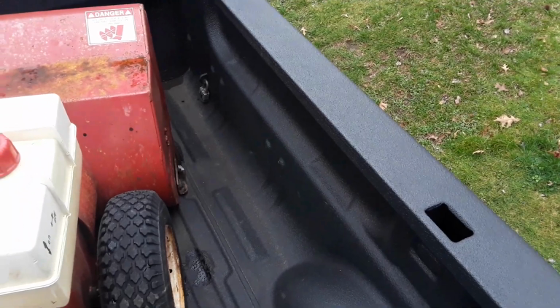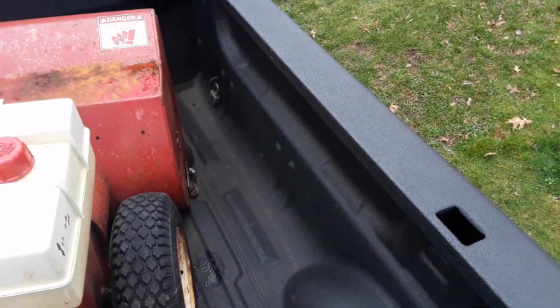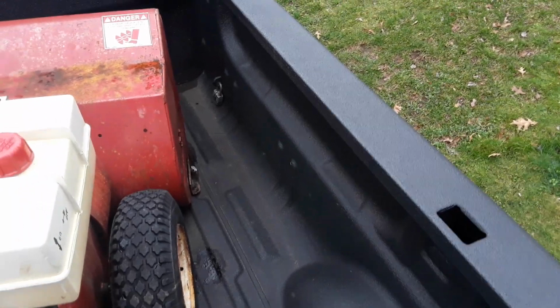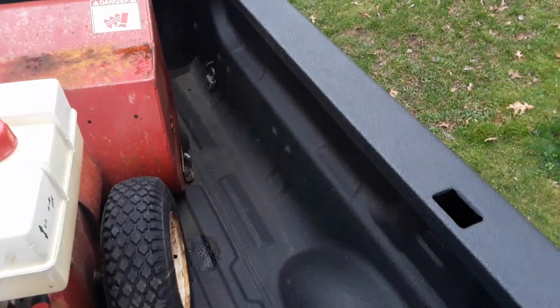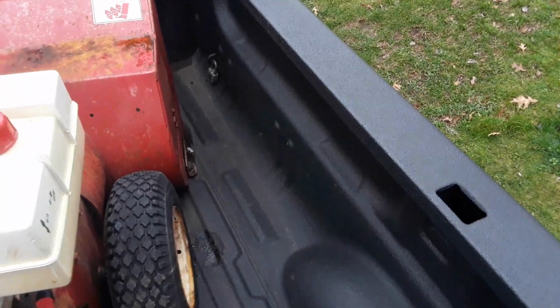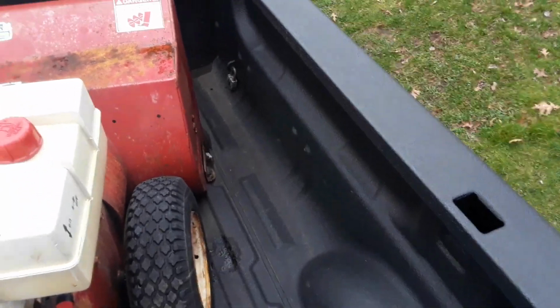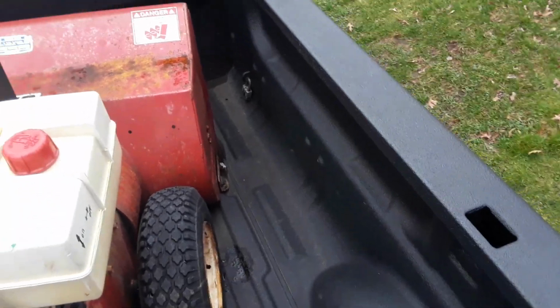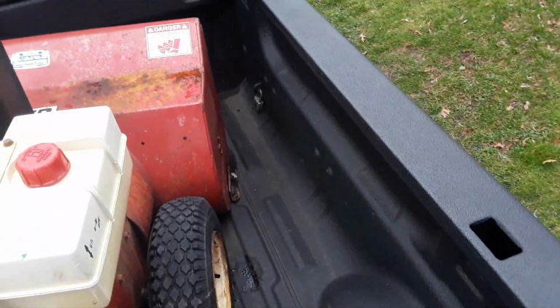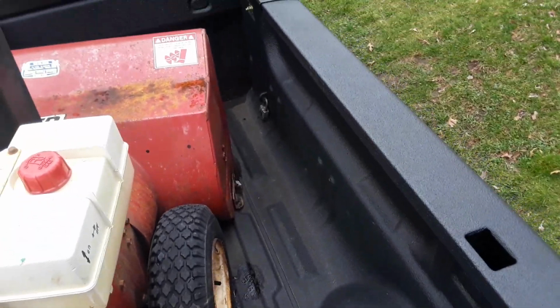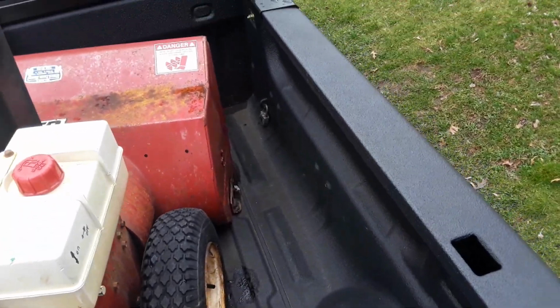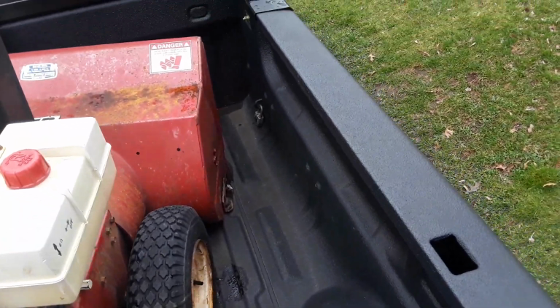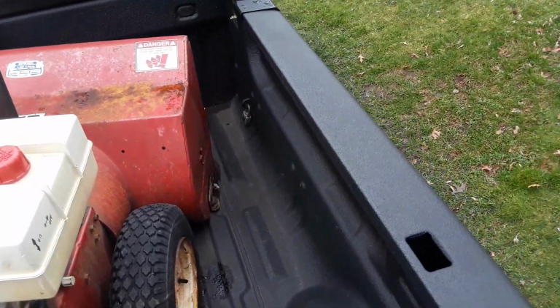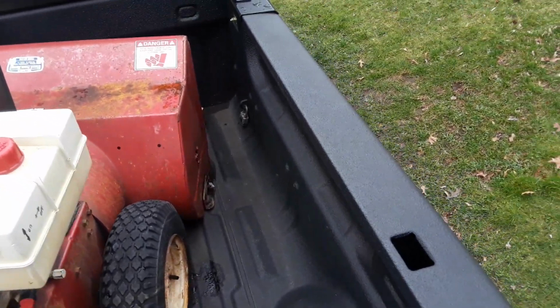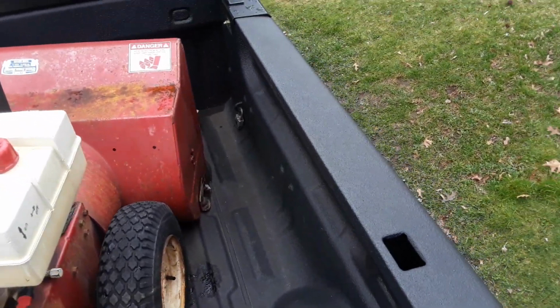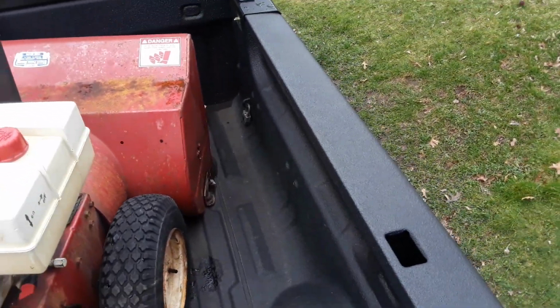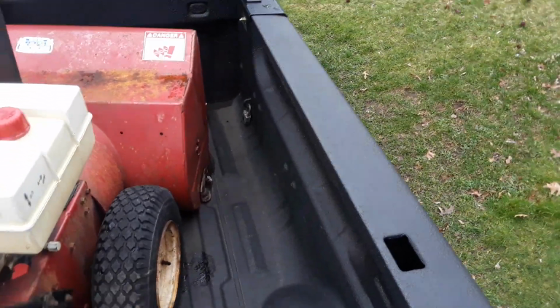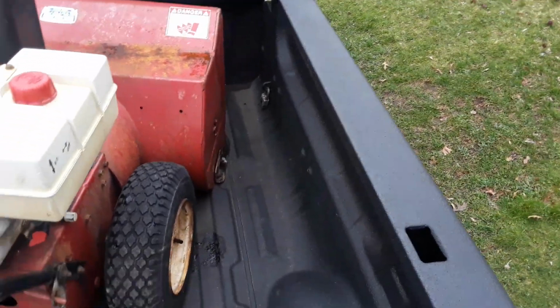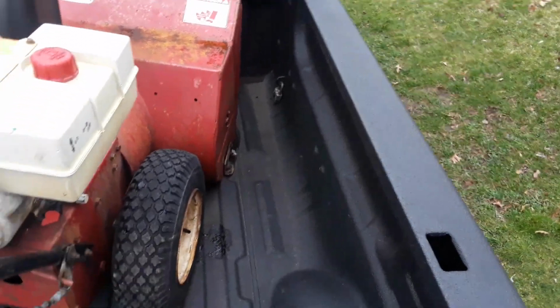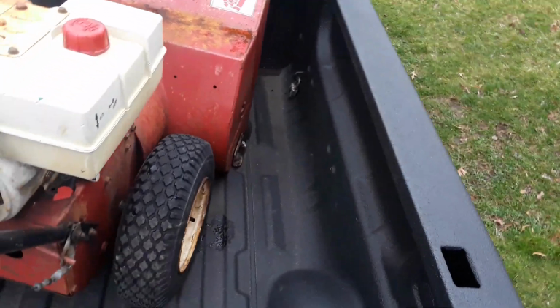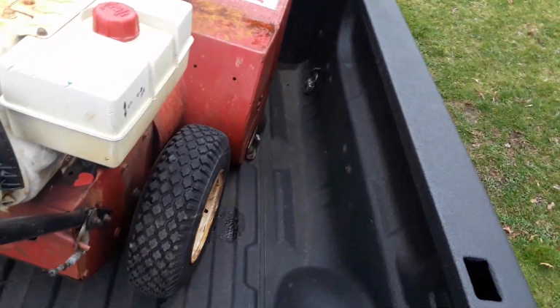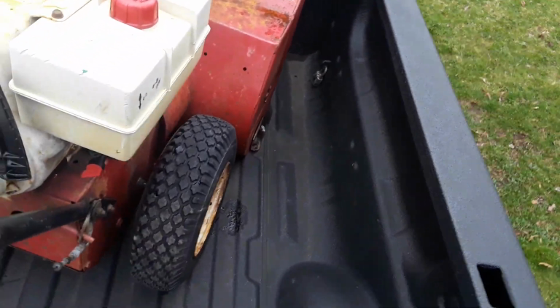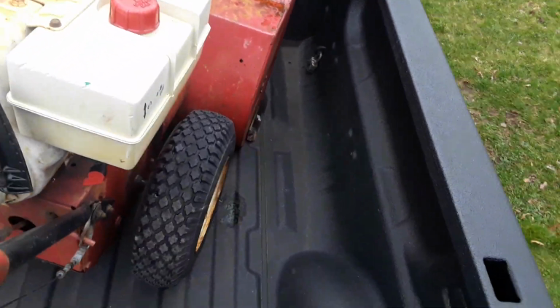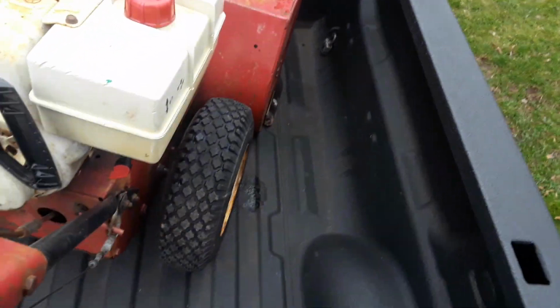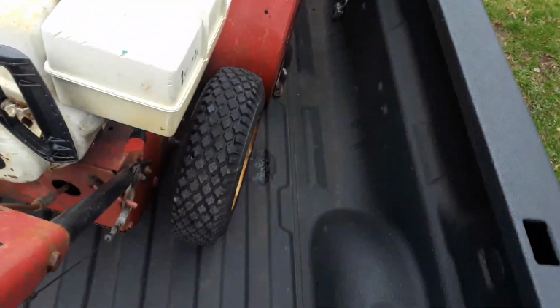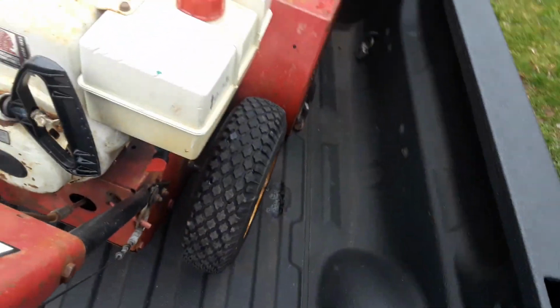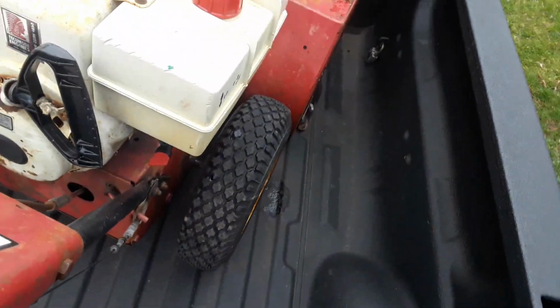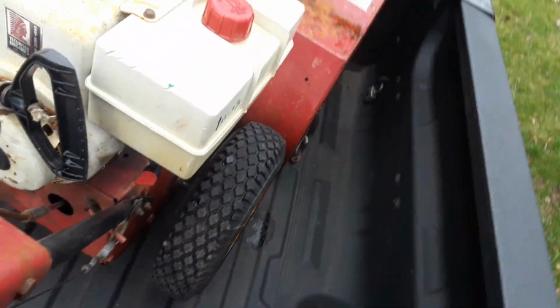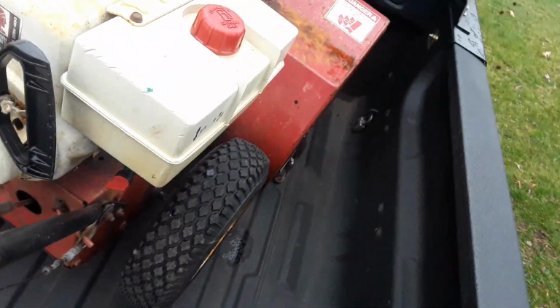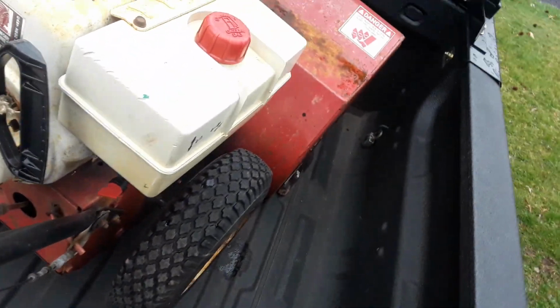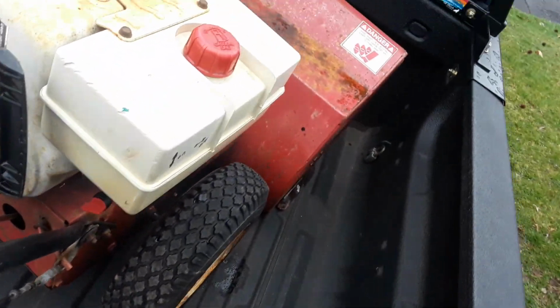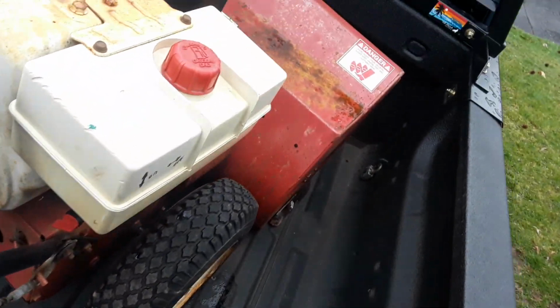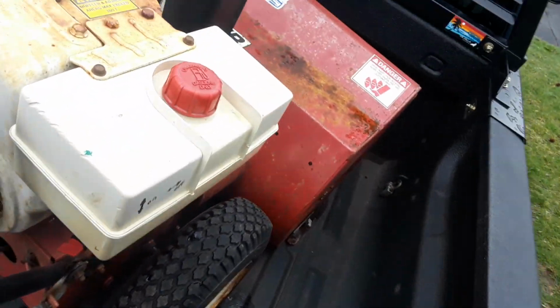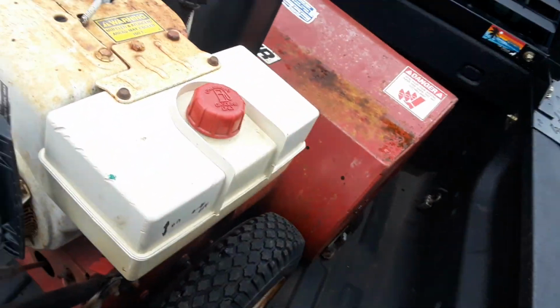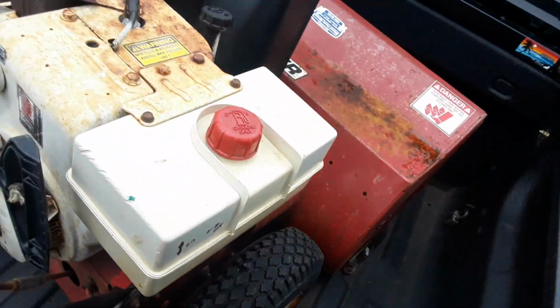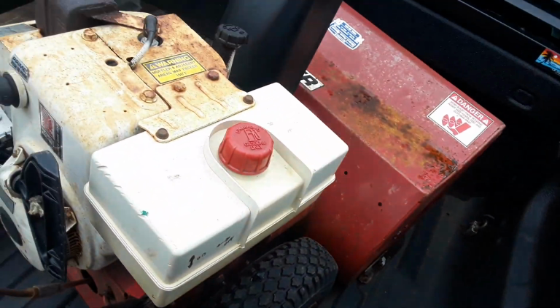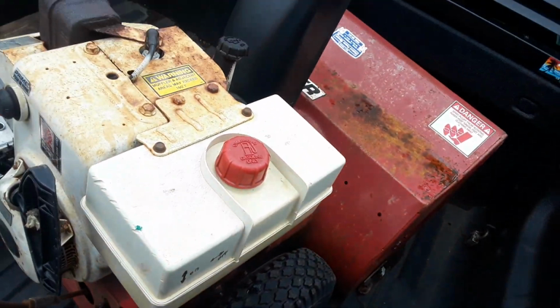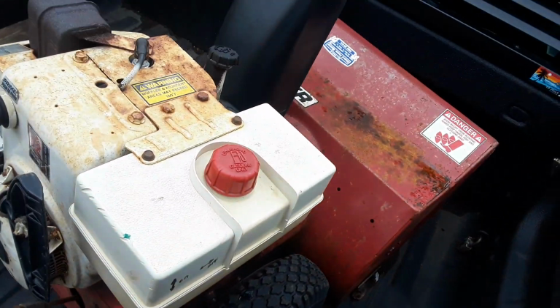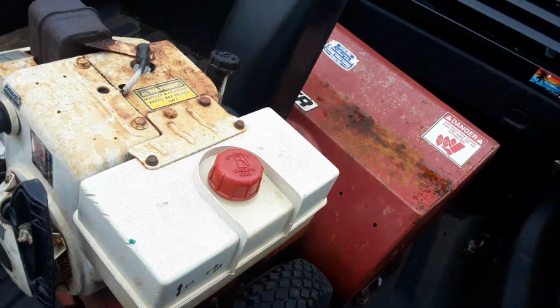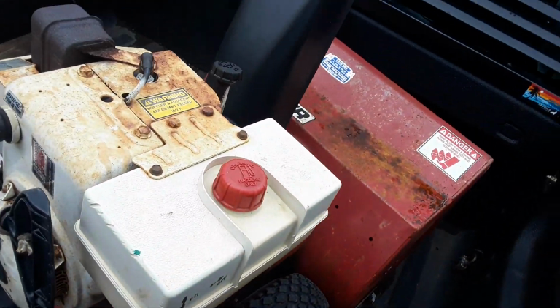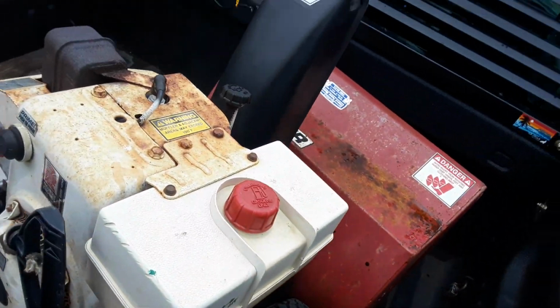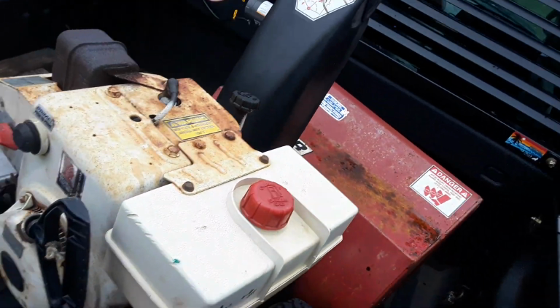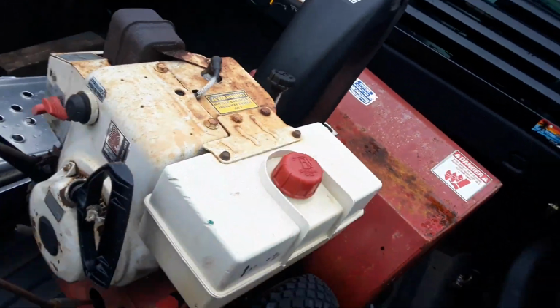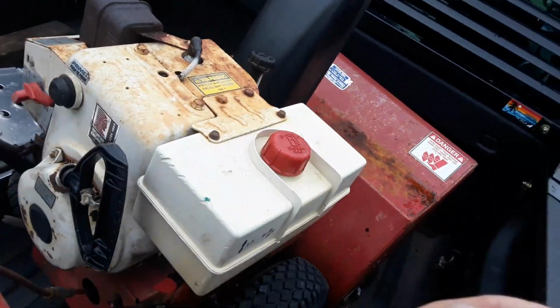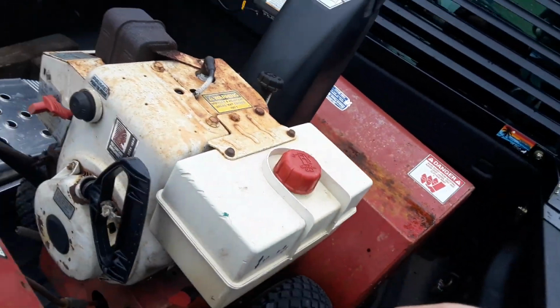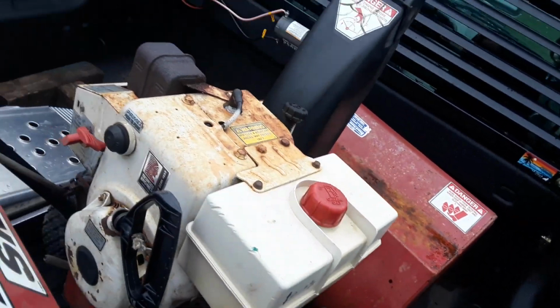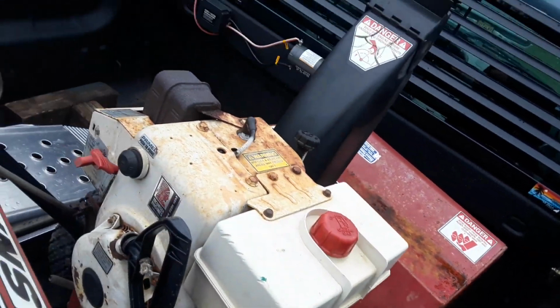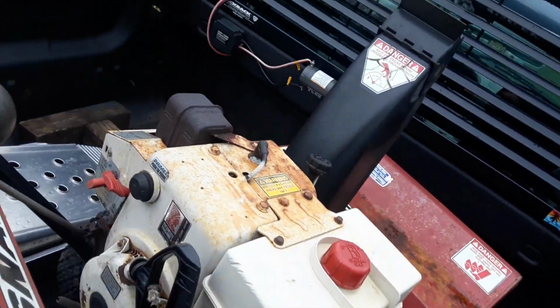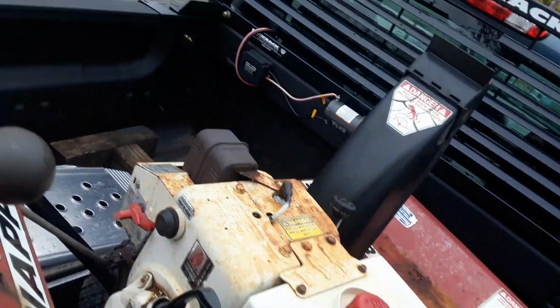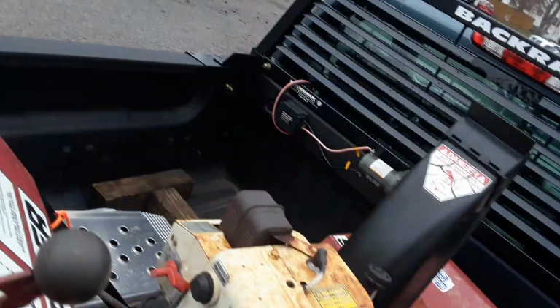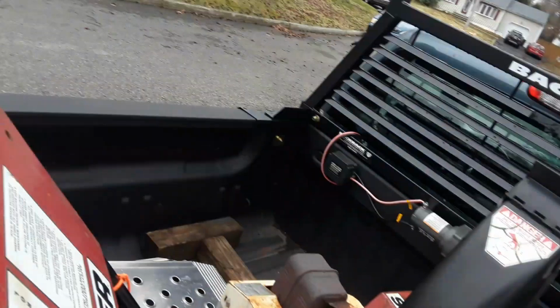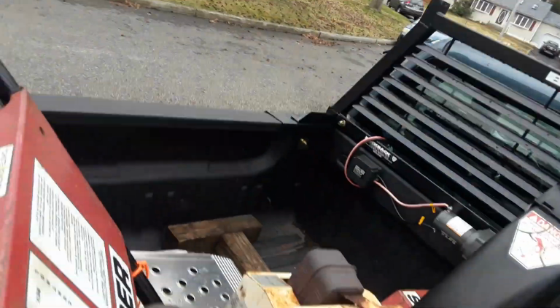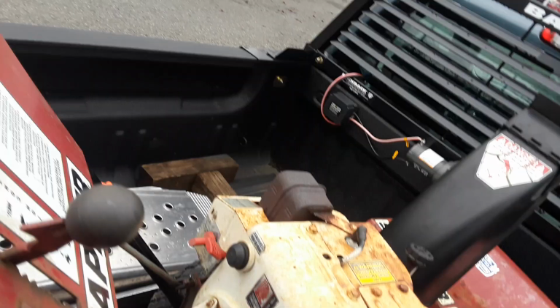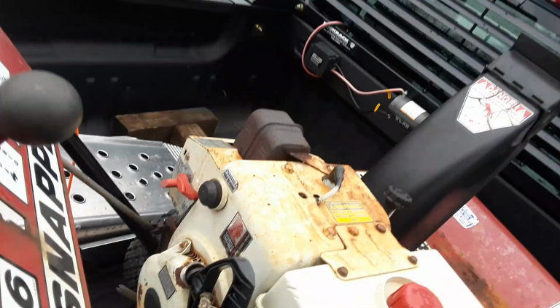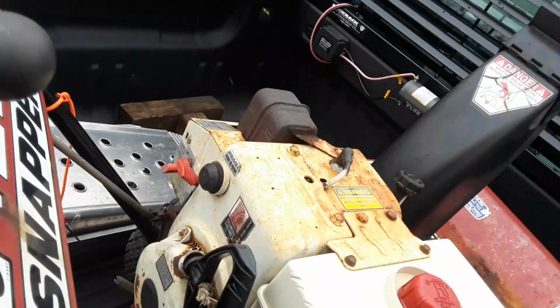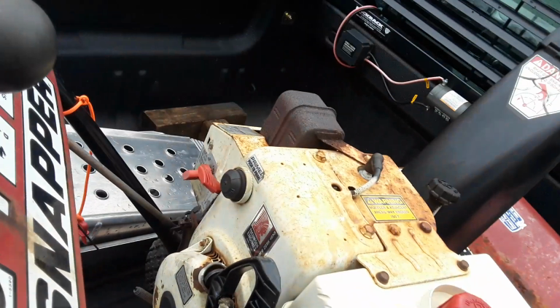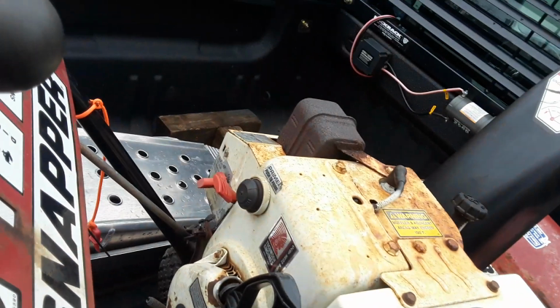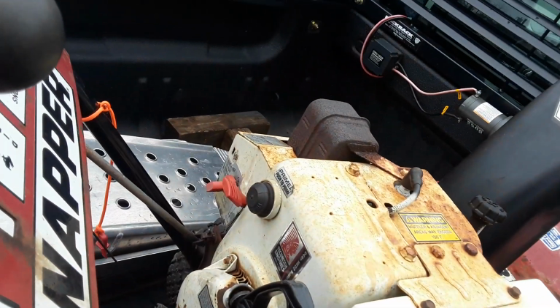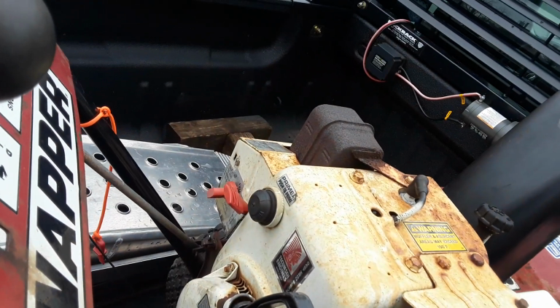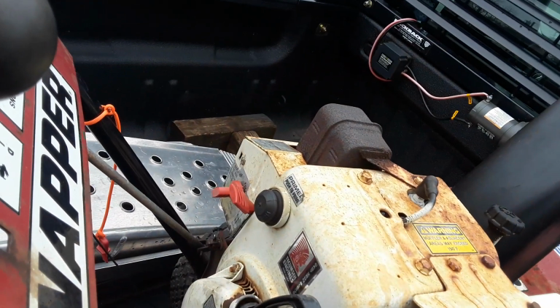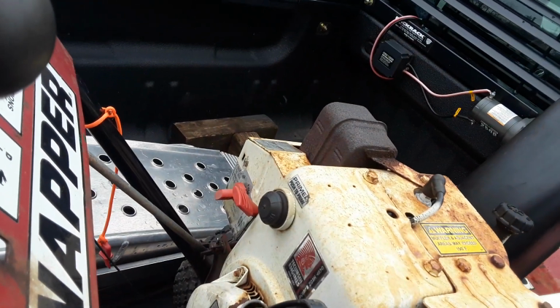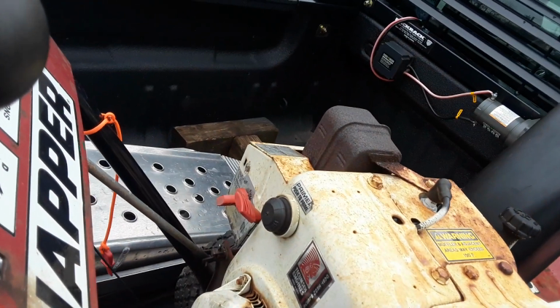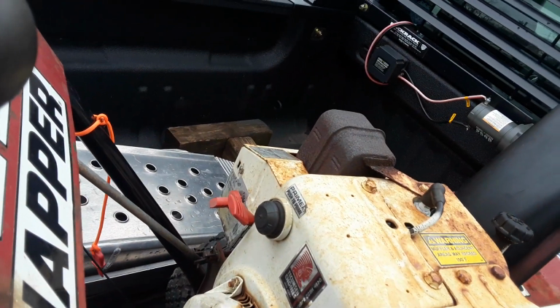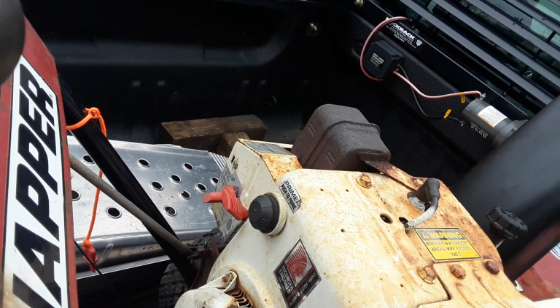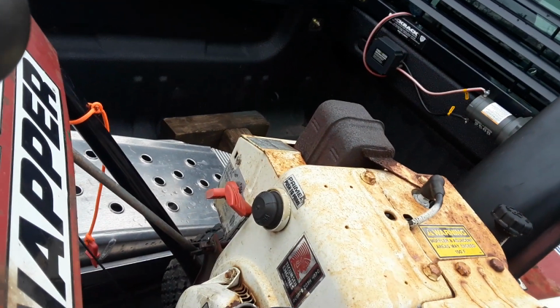We can probably see if the drive works and turn the logger maybe. We'll see. Let's see if she starts right up.